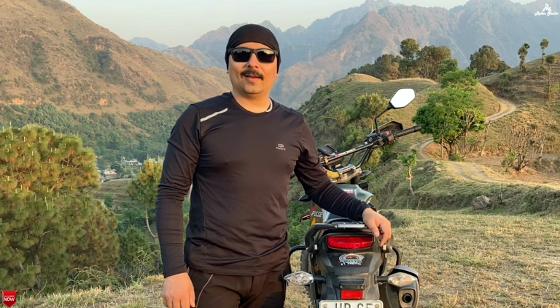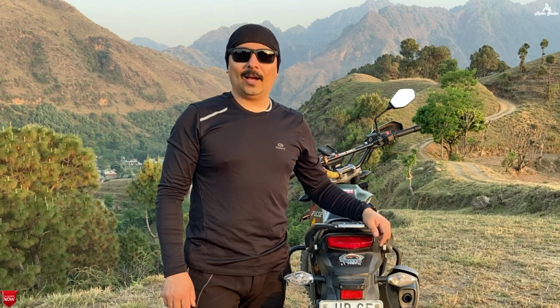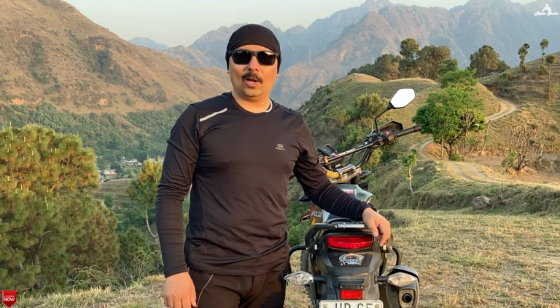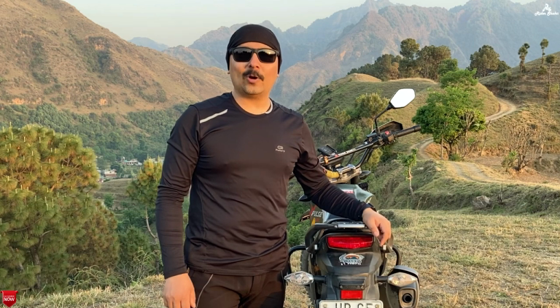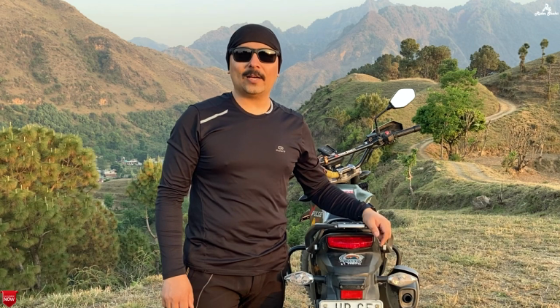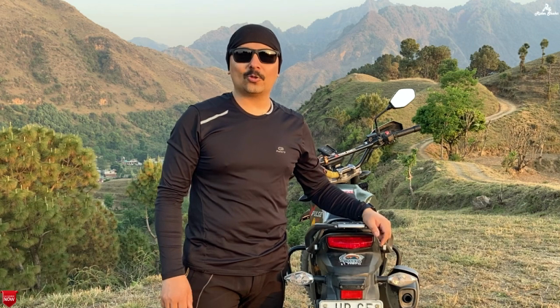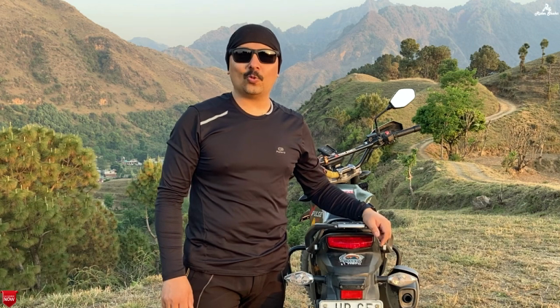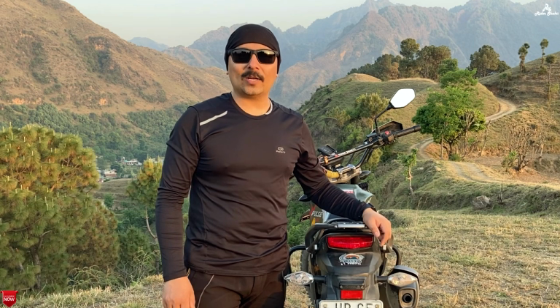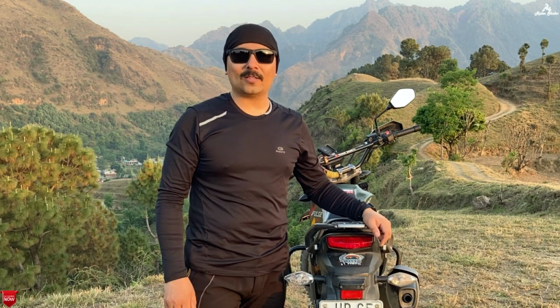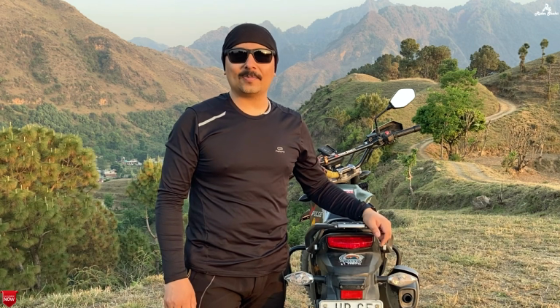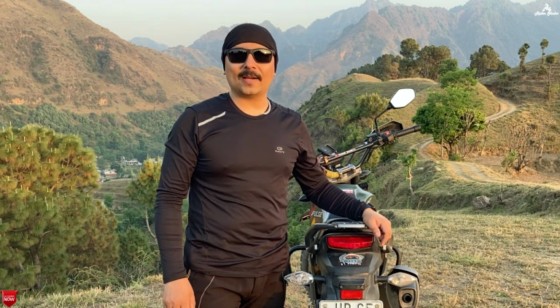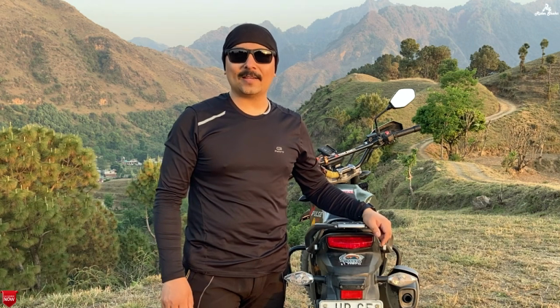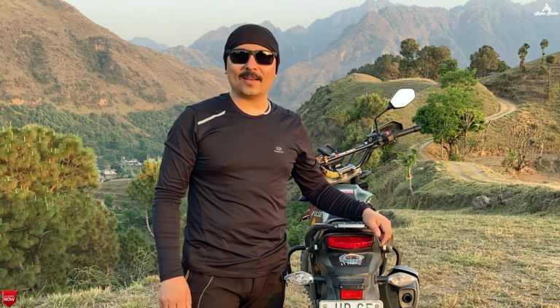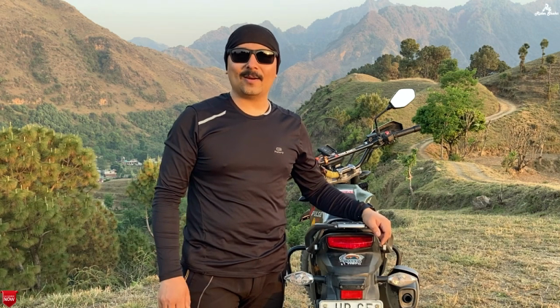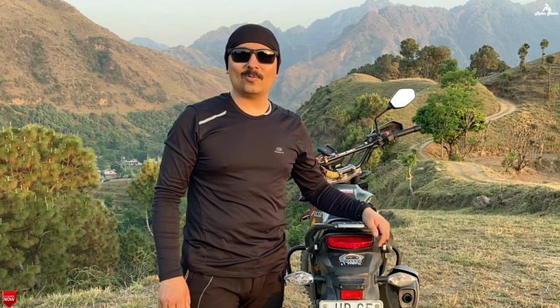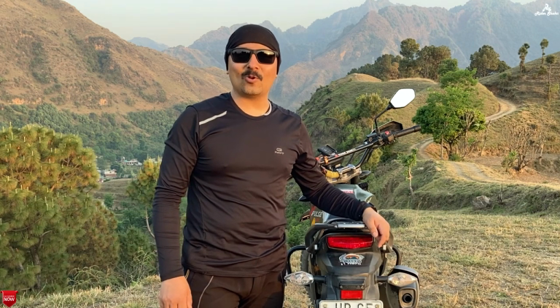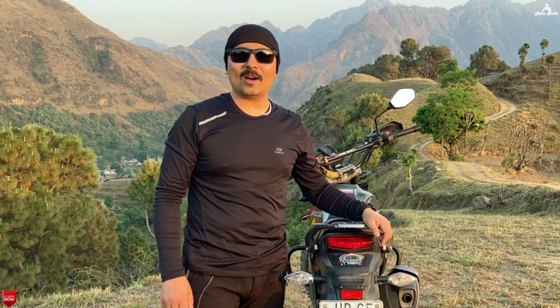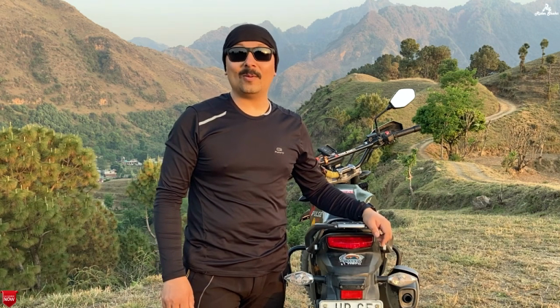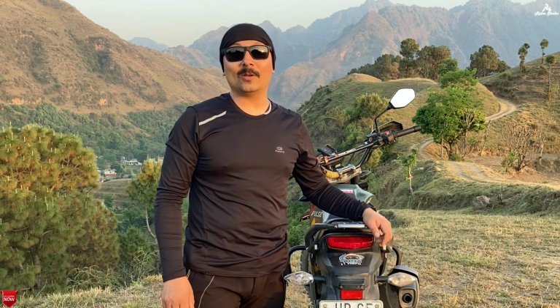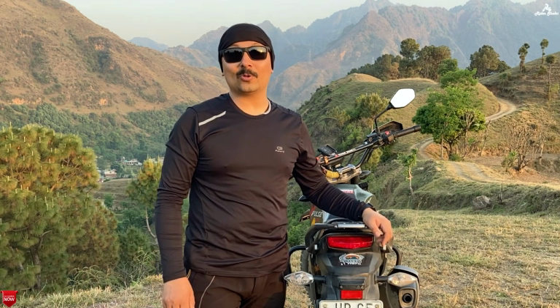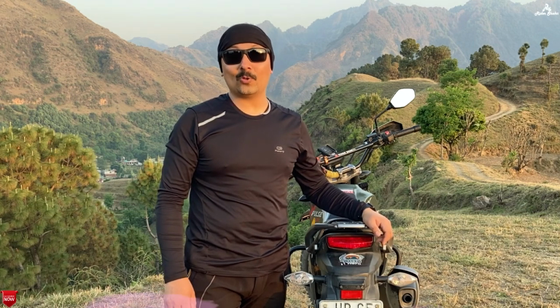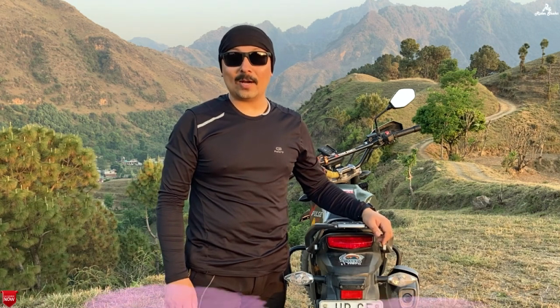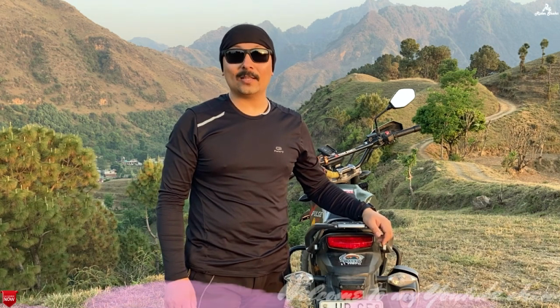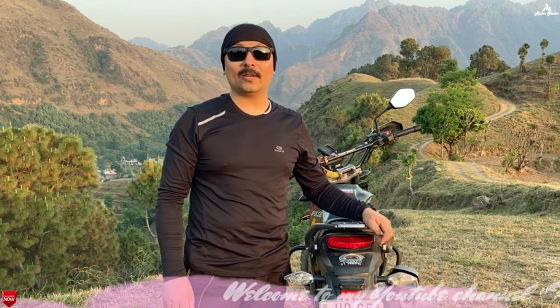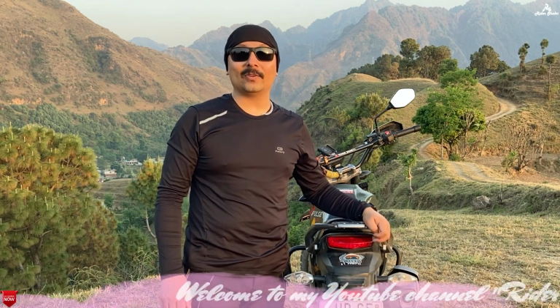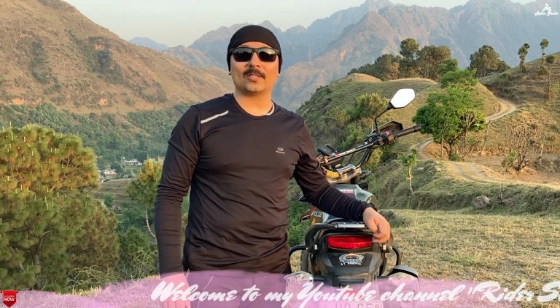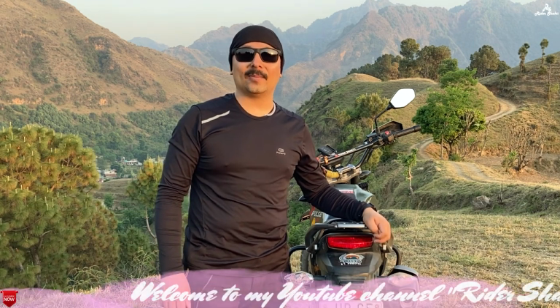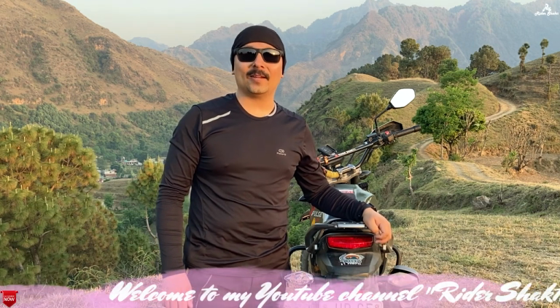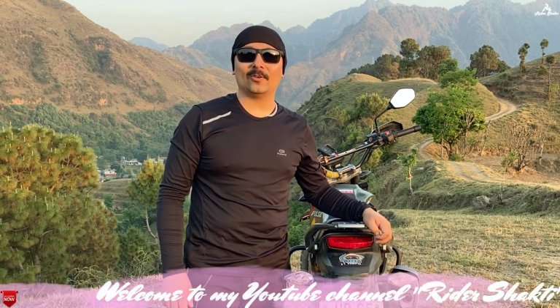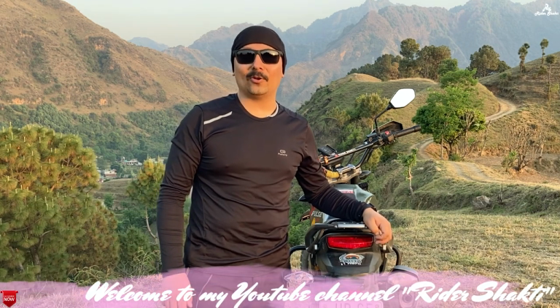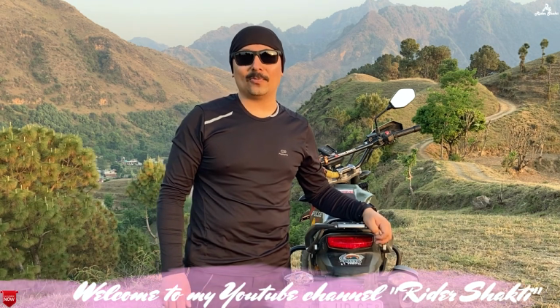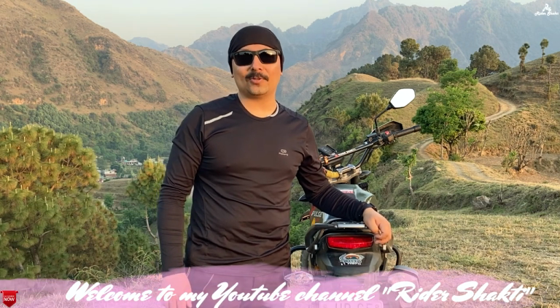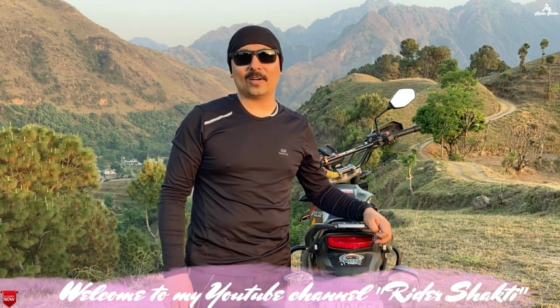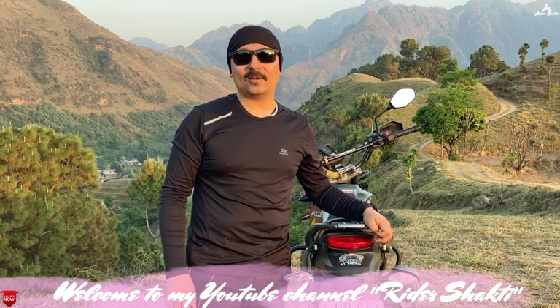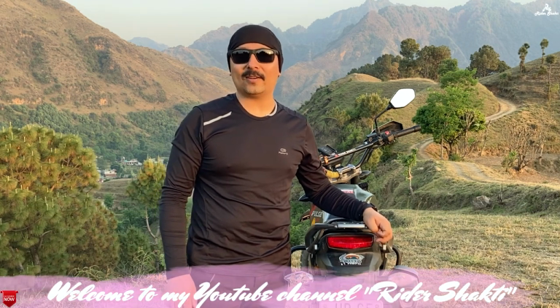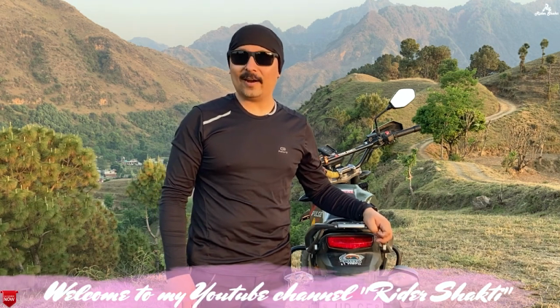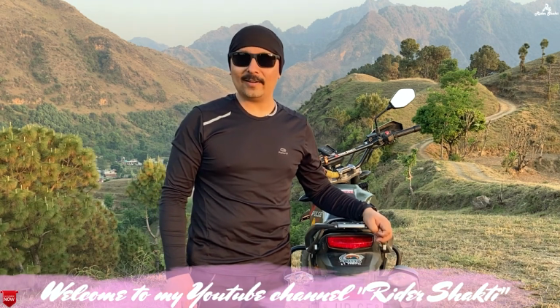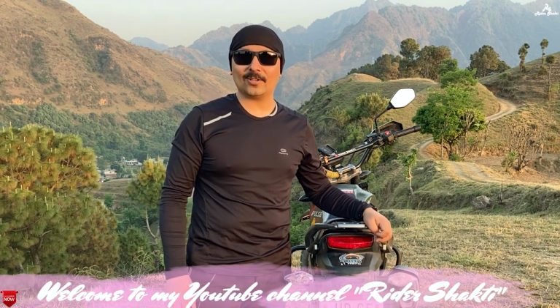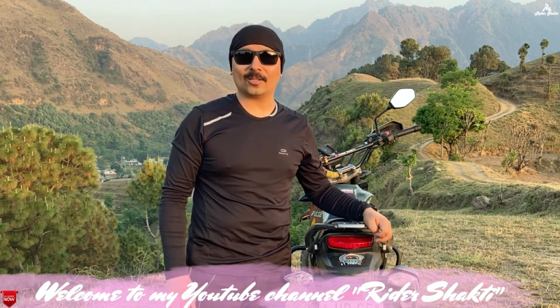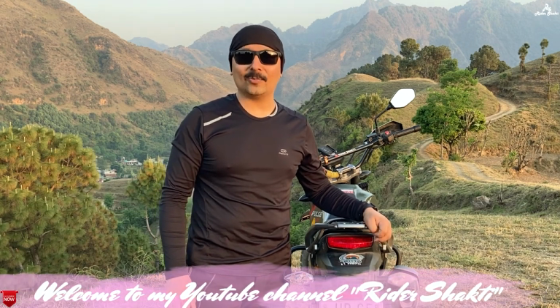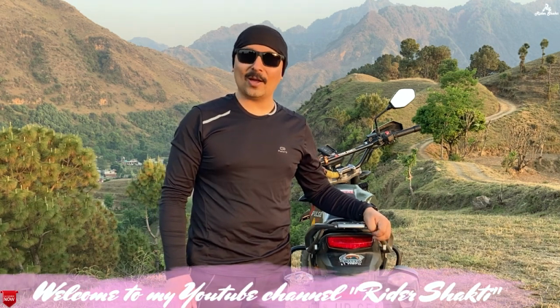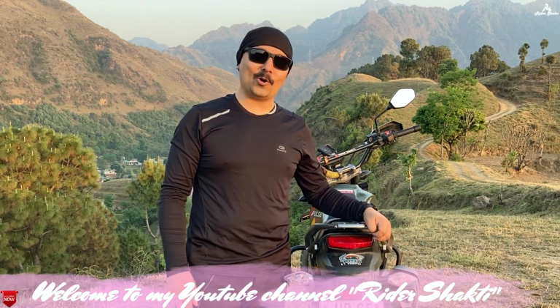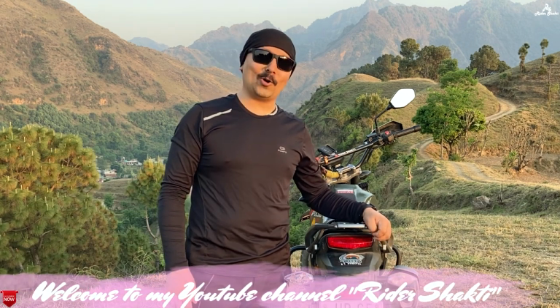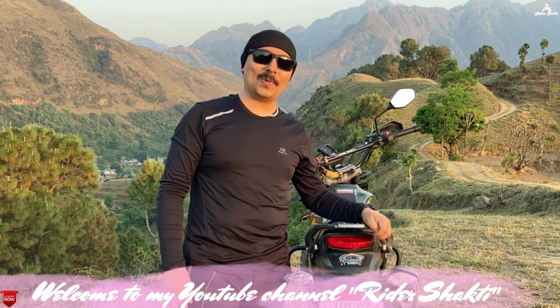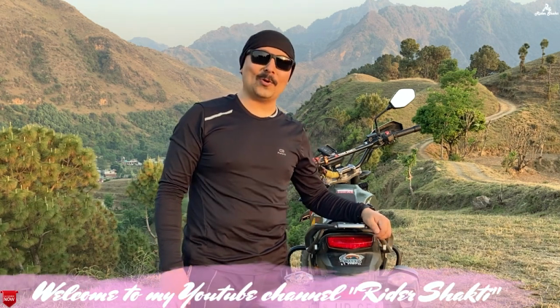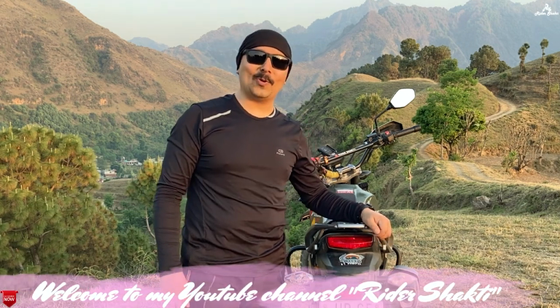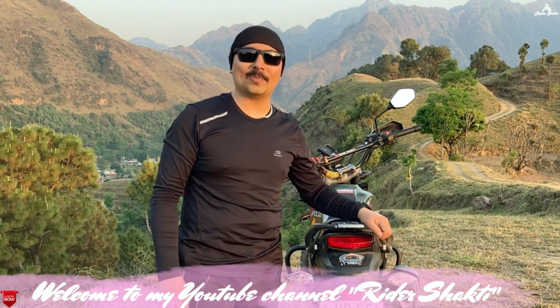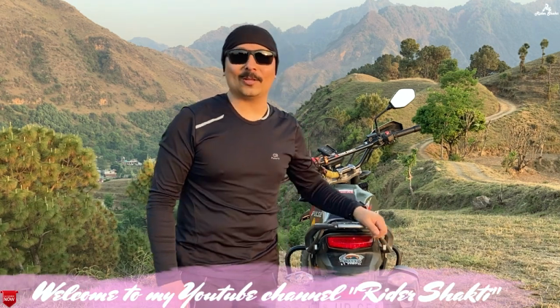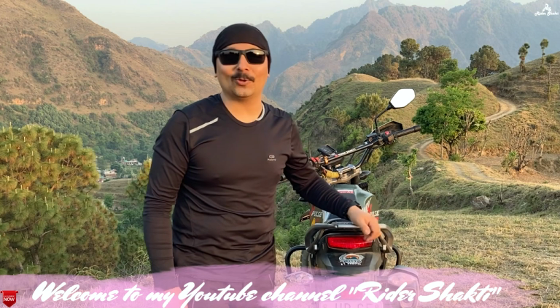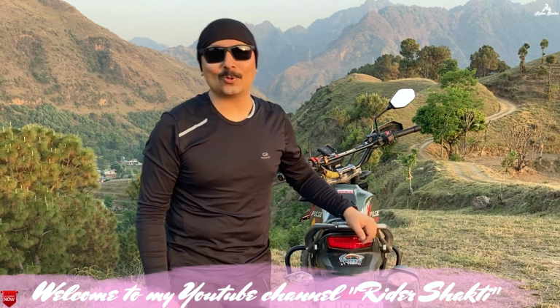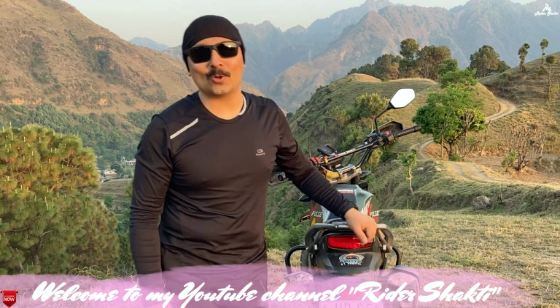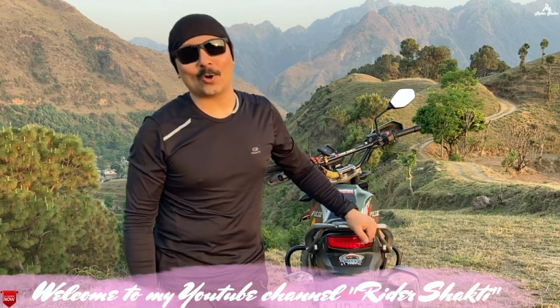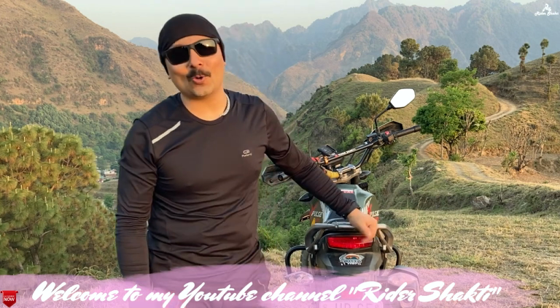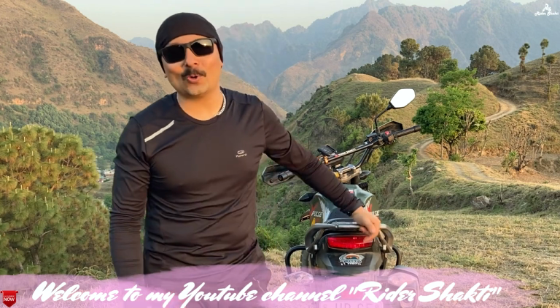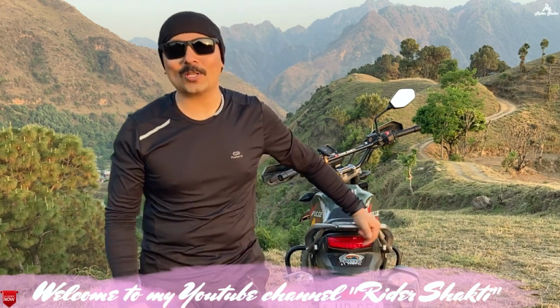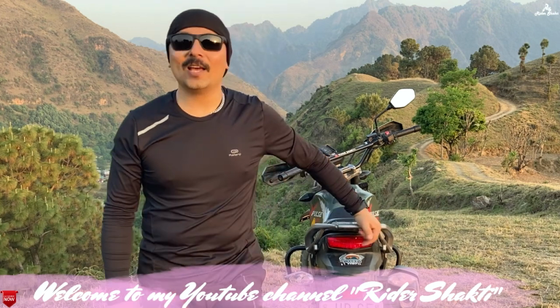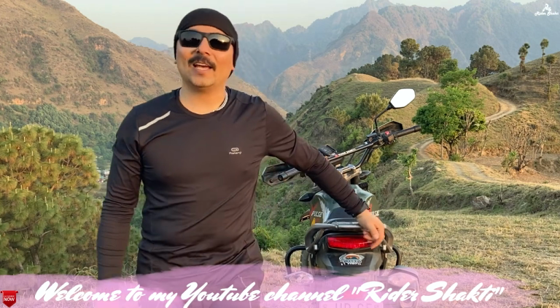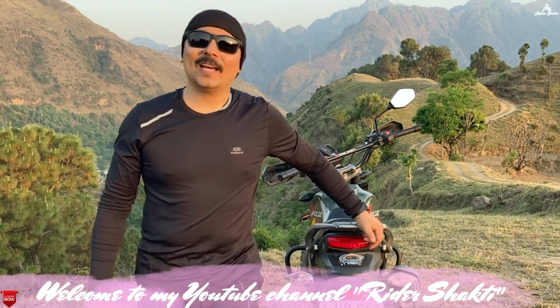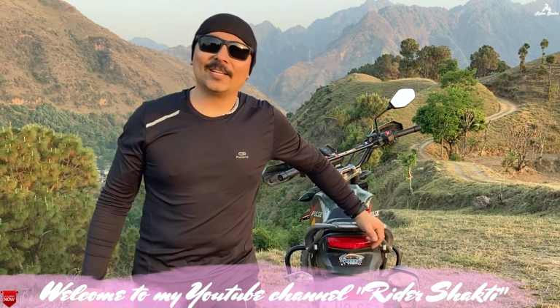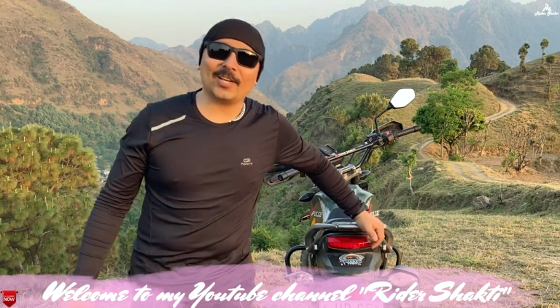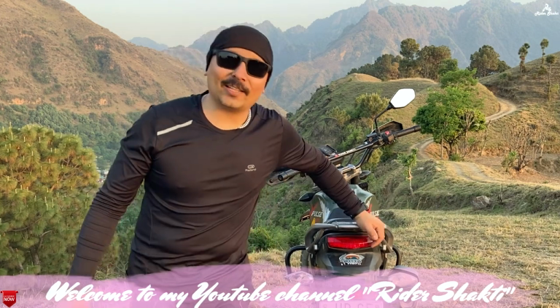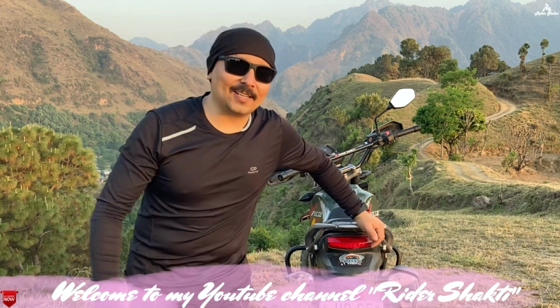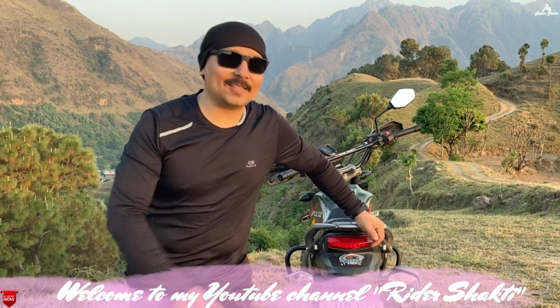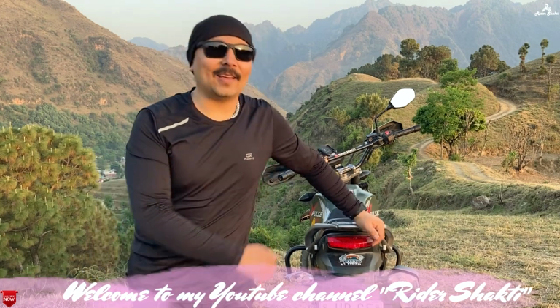Hello guys, what's up? How are you? Welcome to my YouTube channel Riders Shakti, and I am your friend and host Shakti Singh.